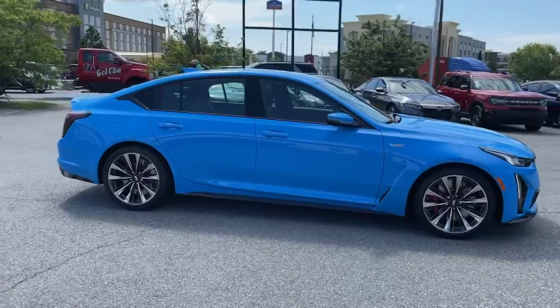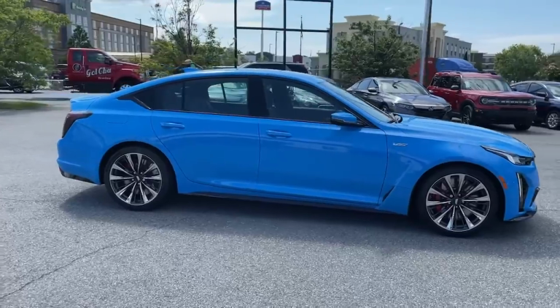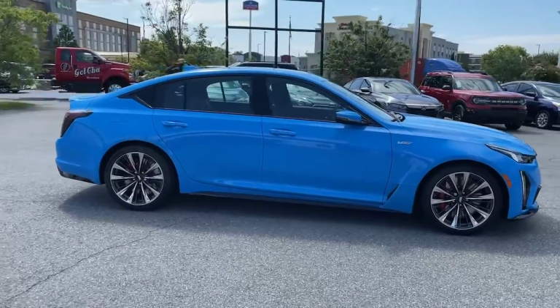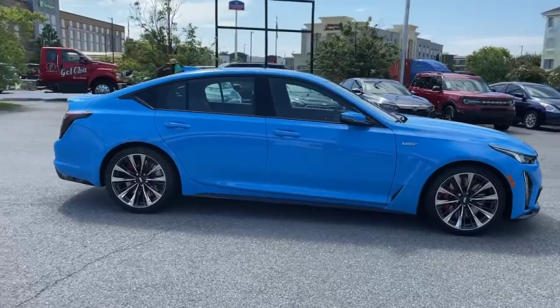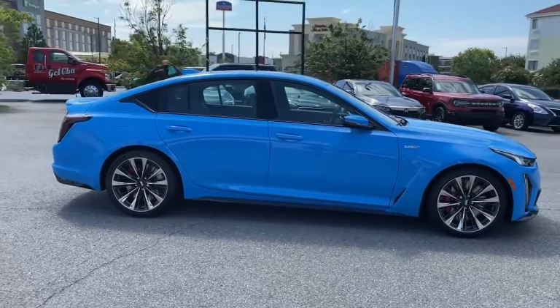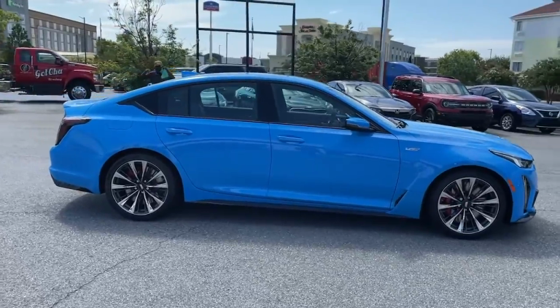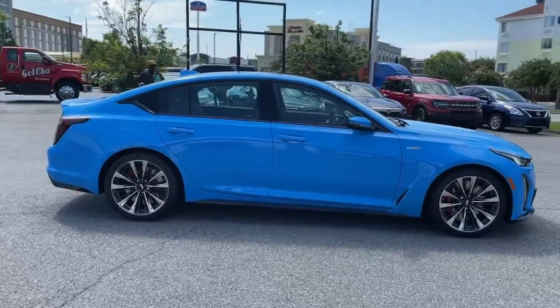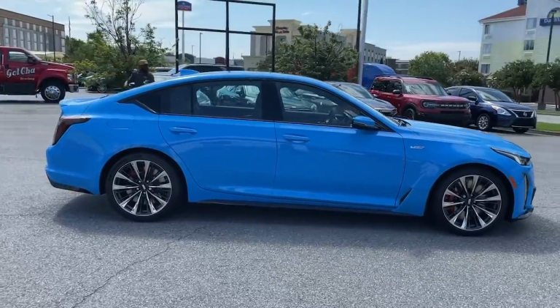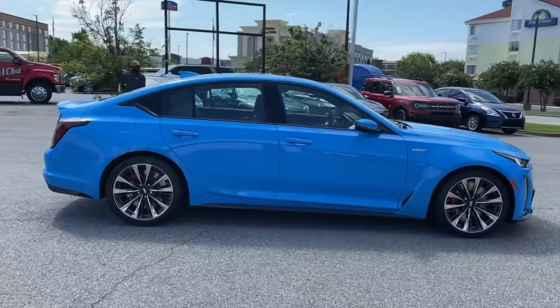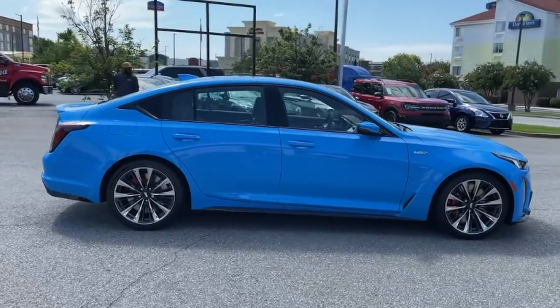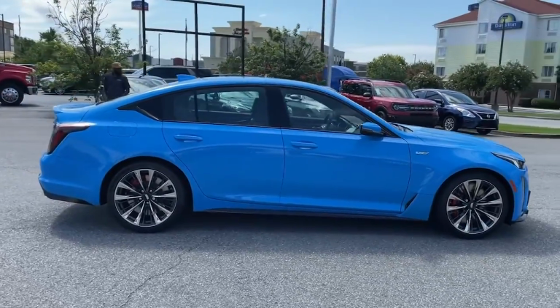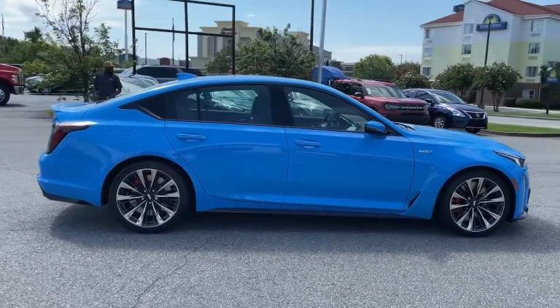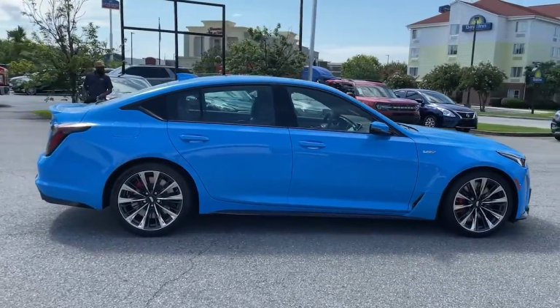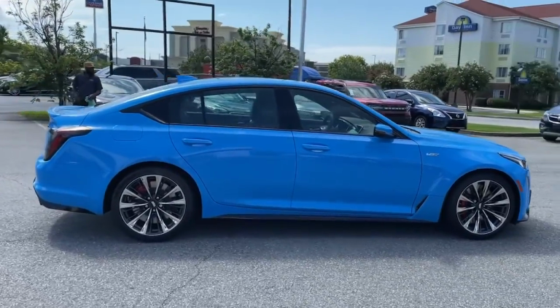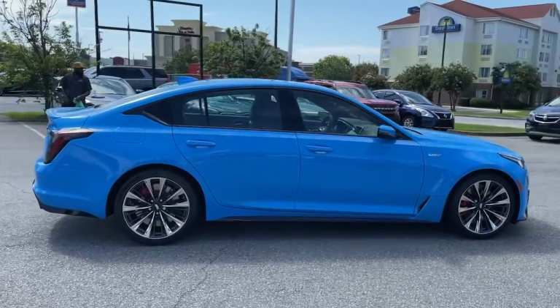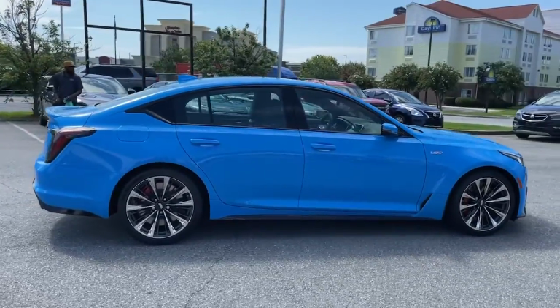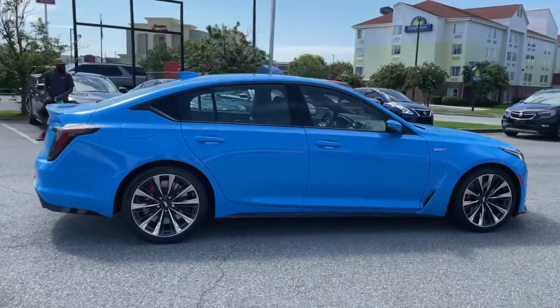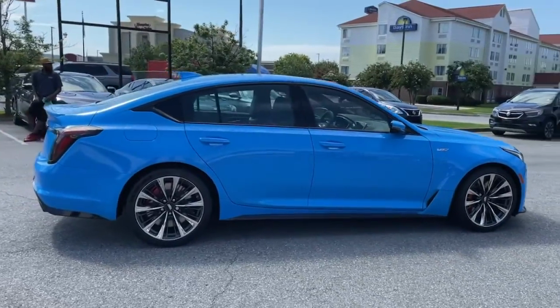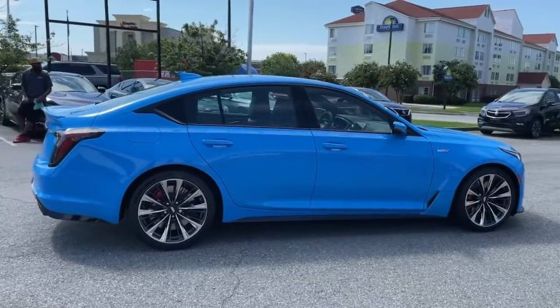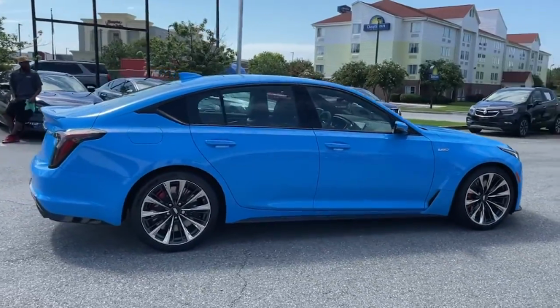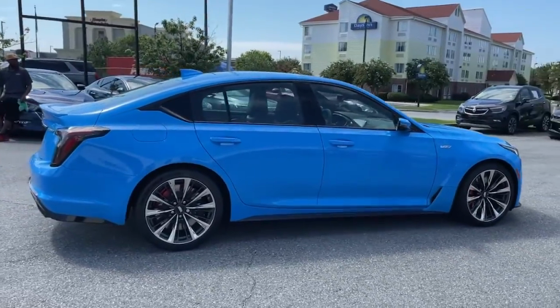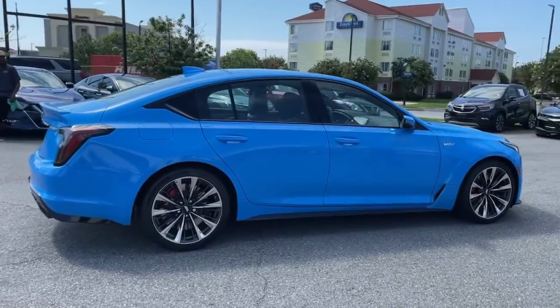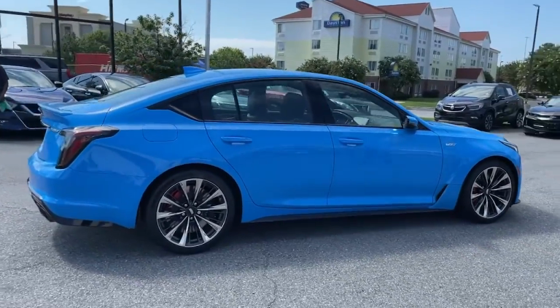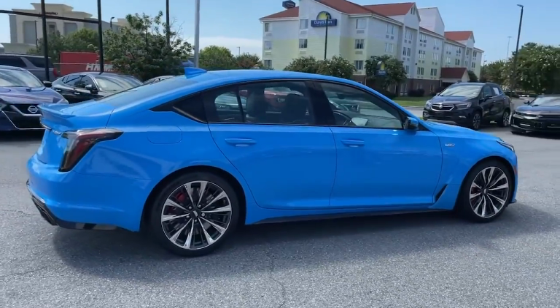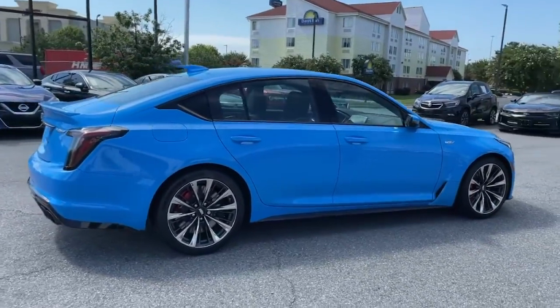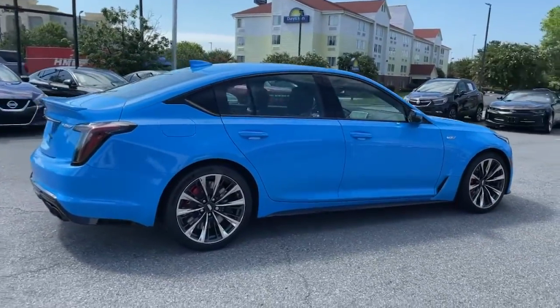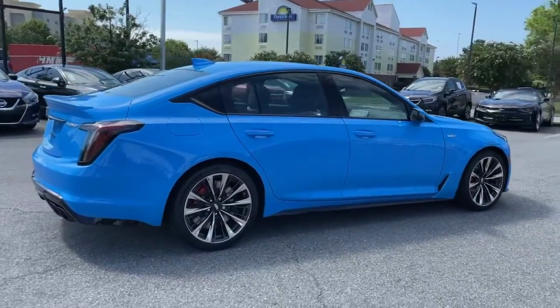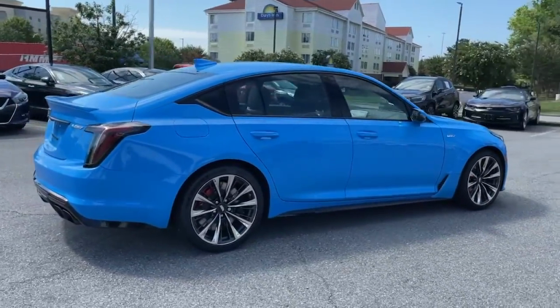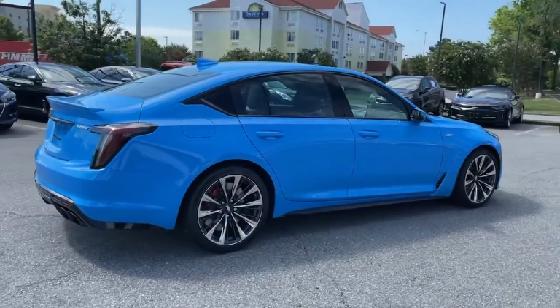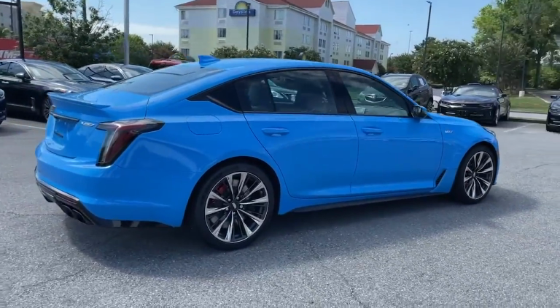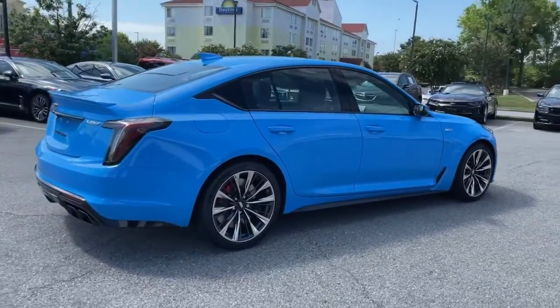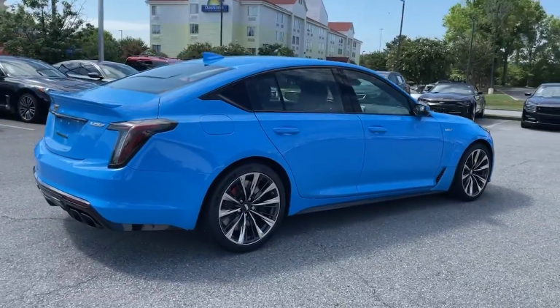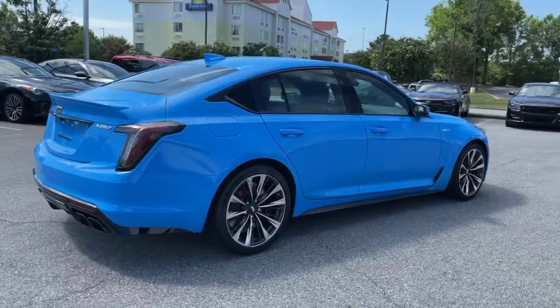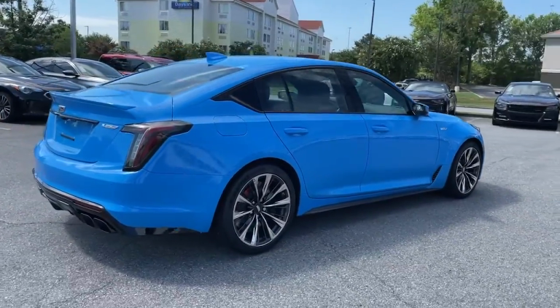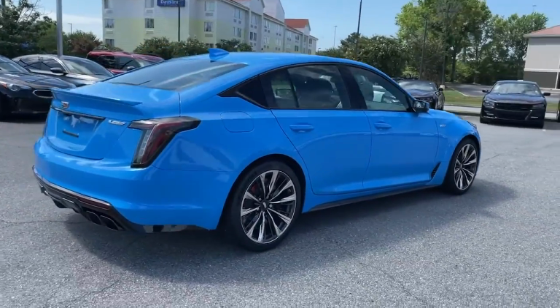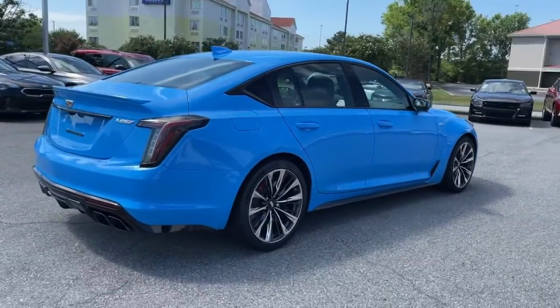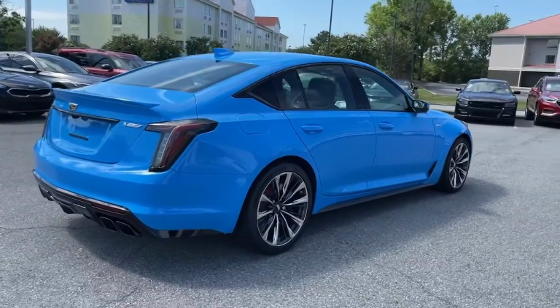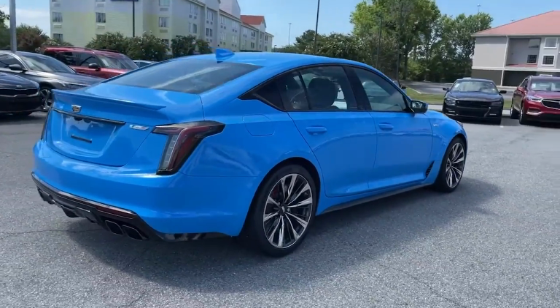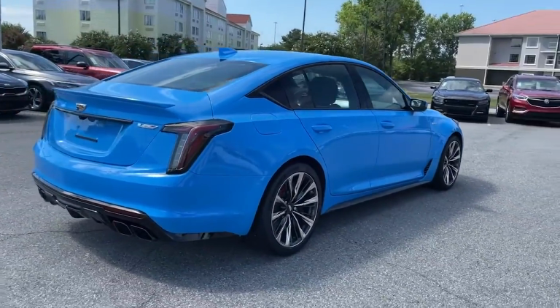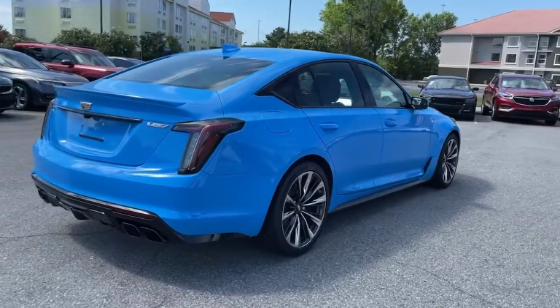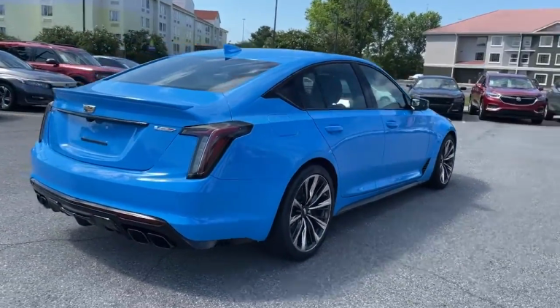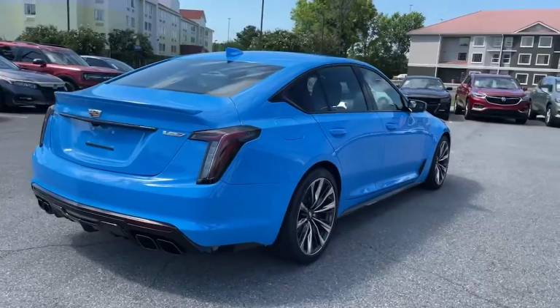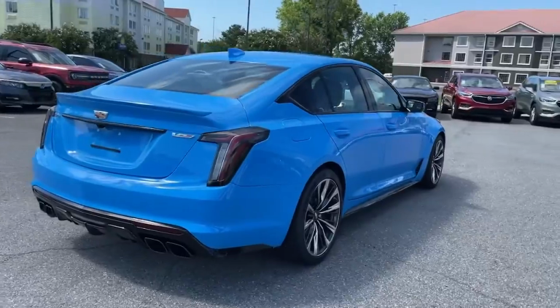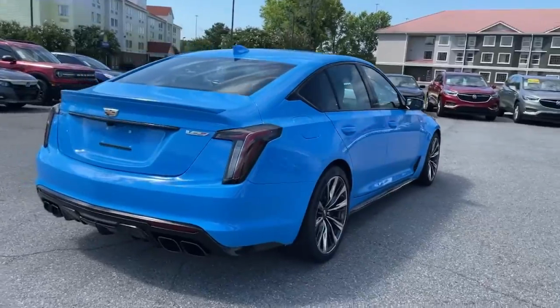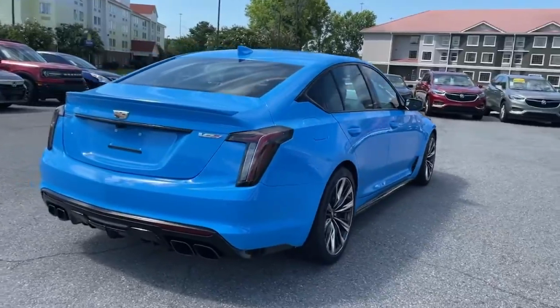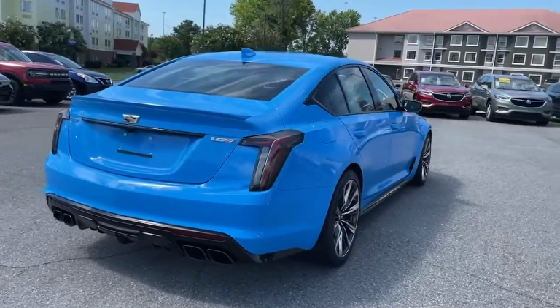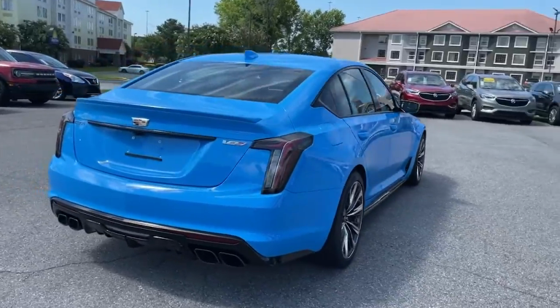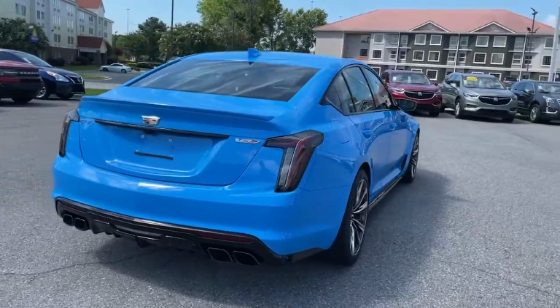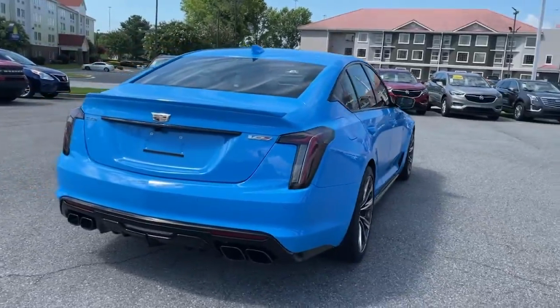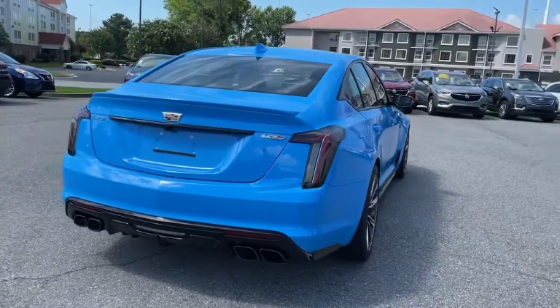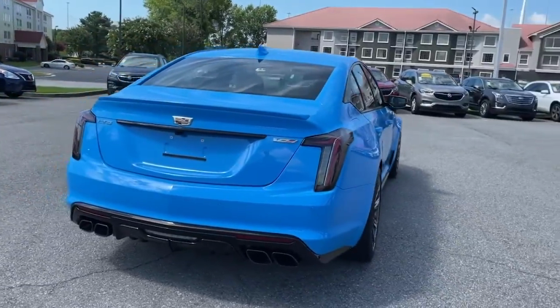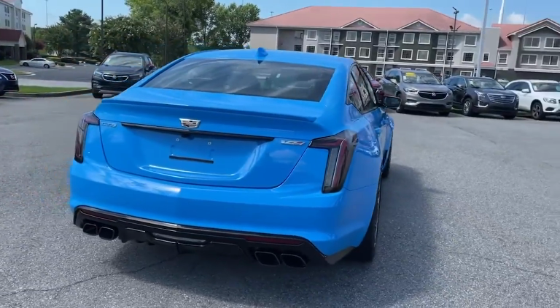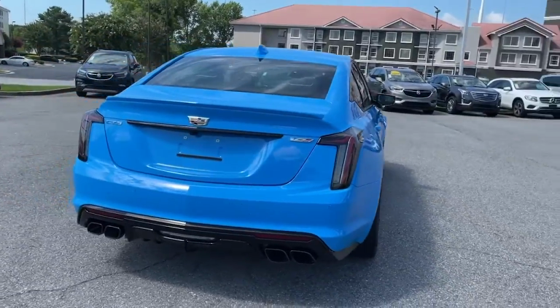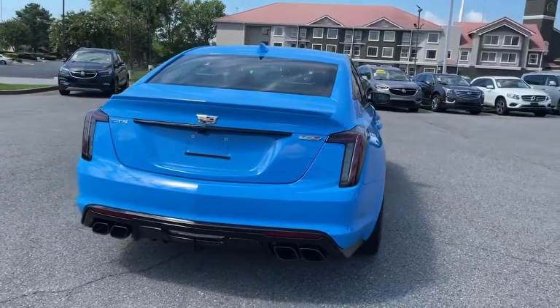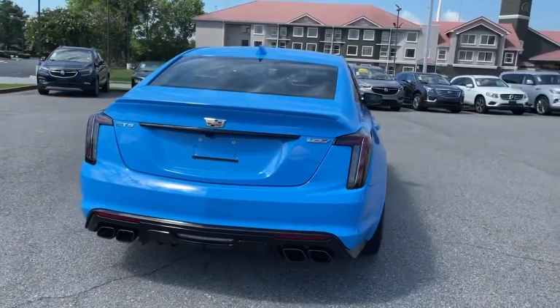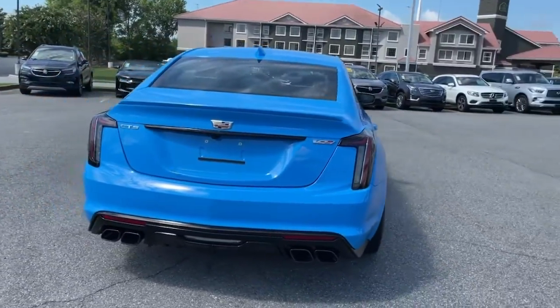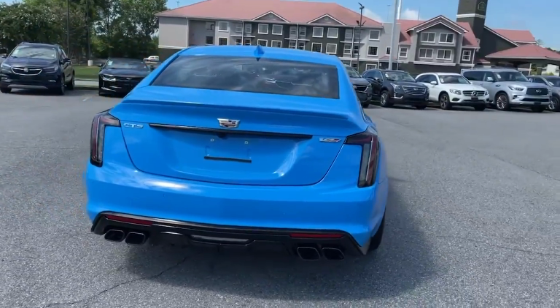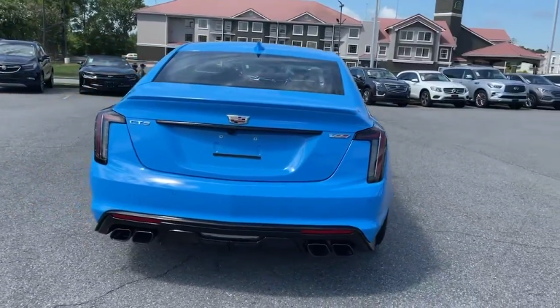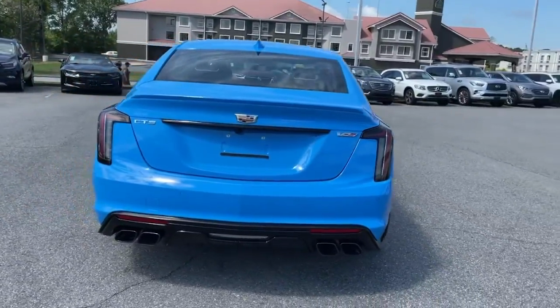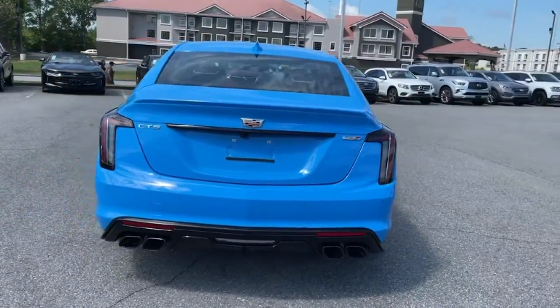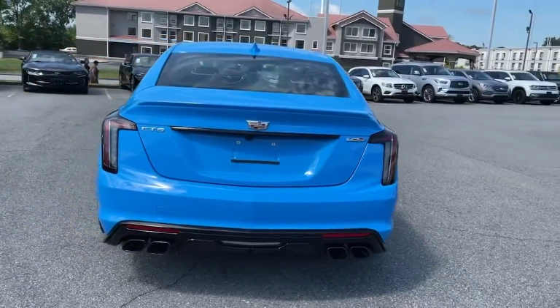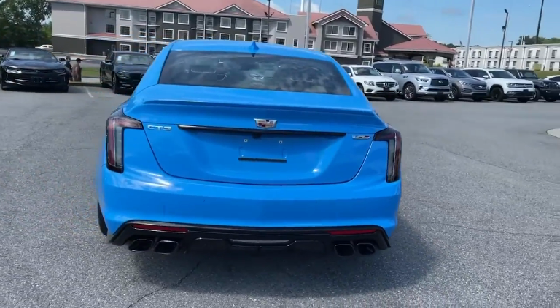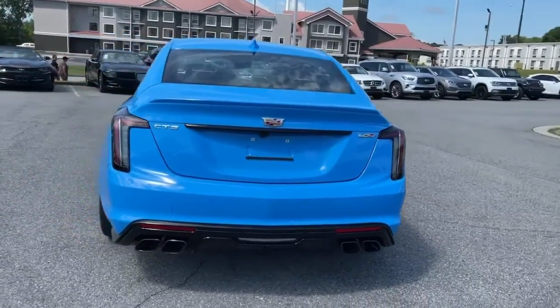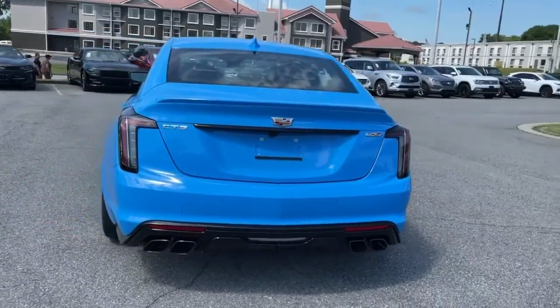The Buick Enclave — the mid-size luxury SUV that gives you command of the road in safety and comfort with all the mod cons.